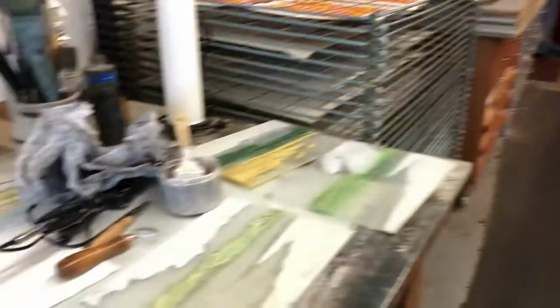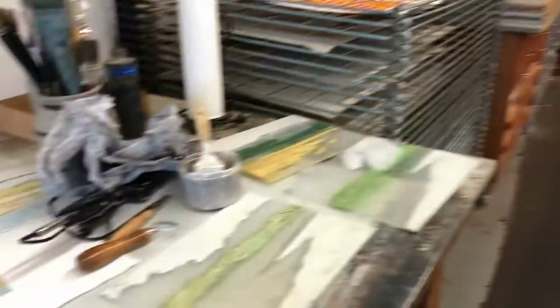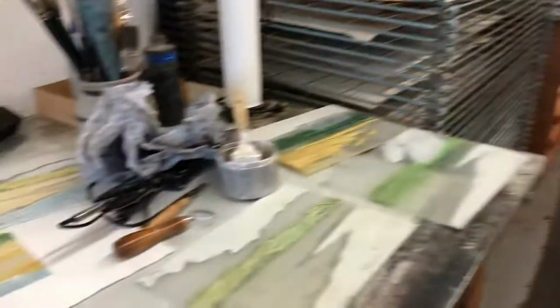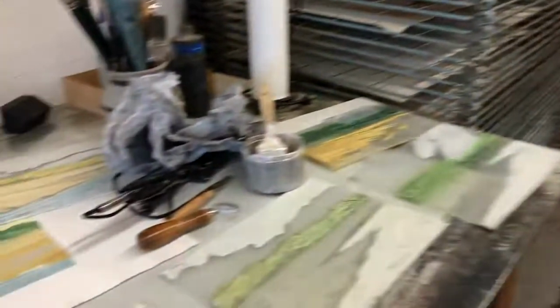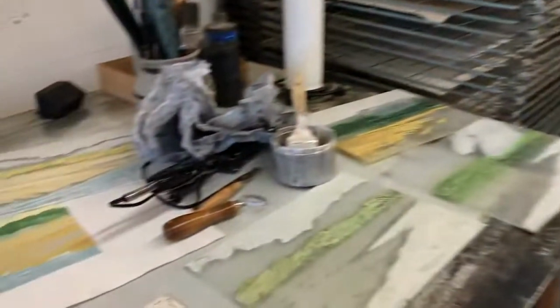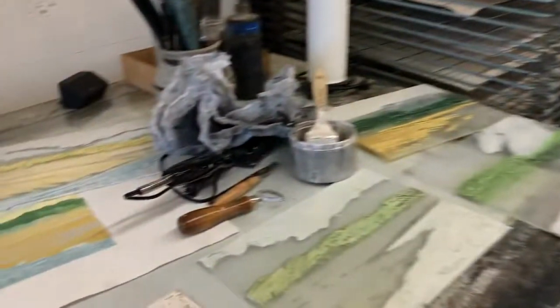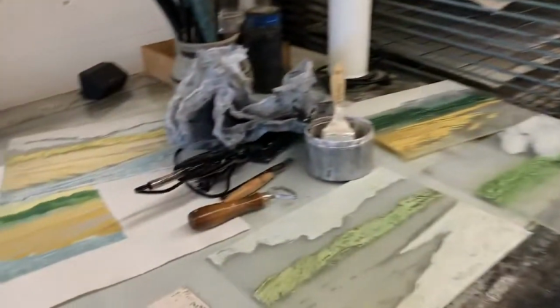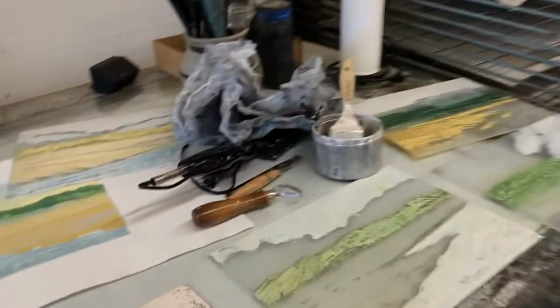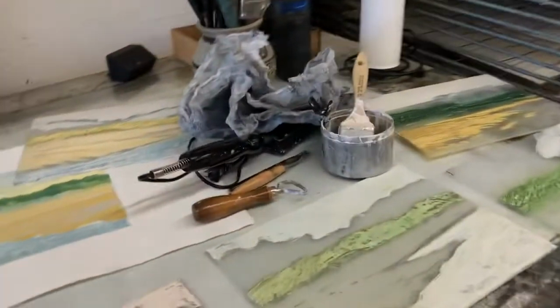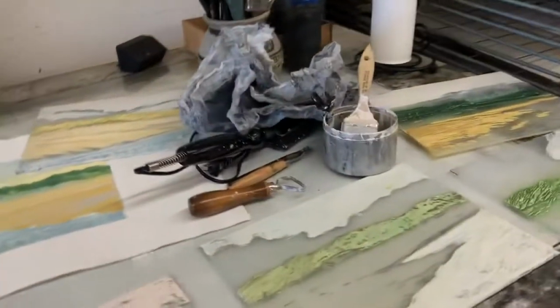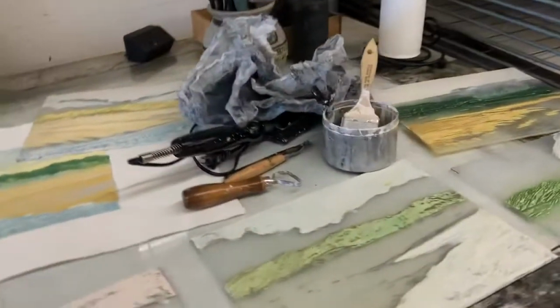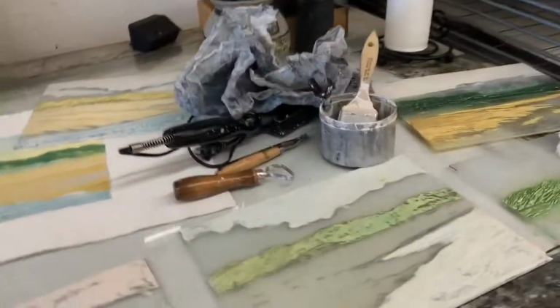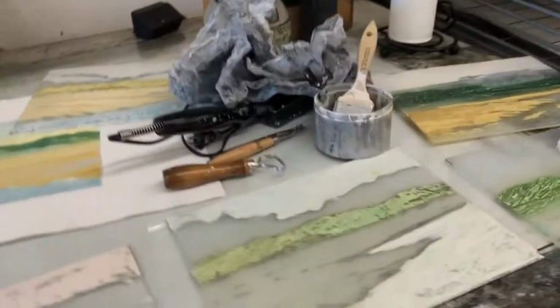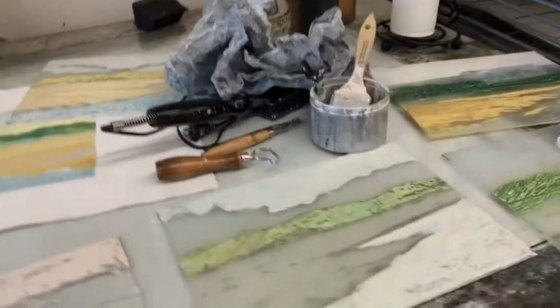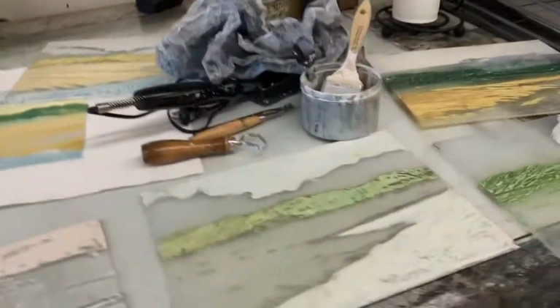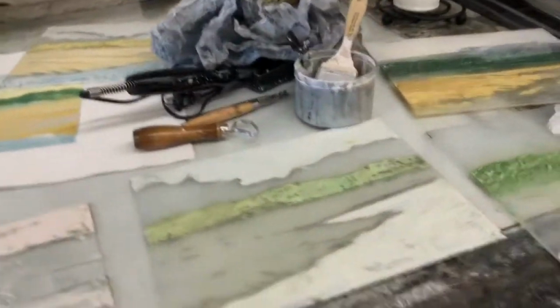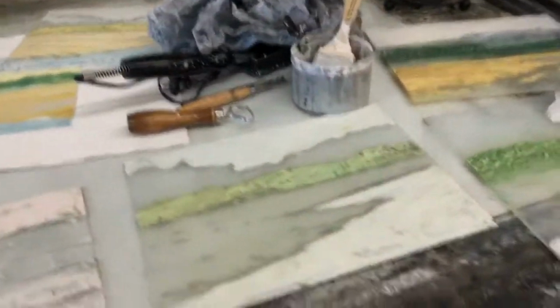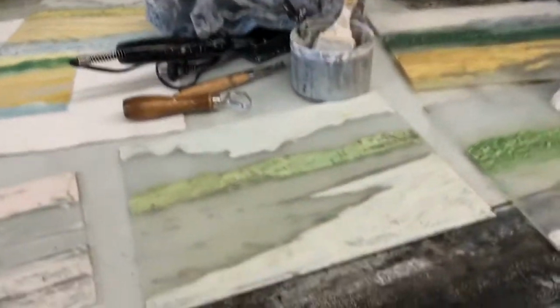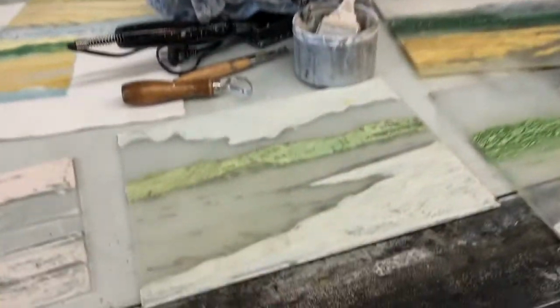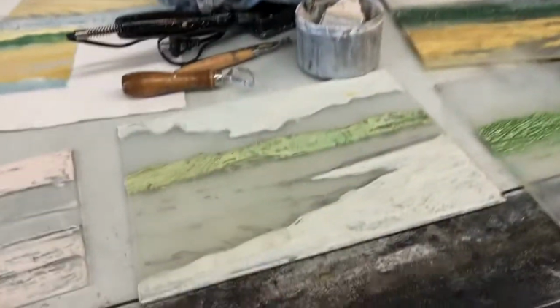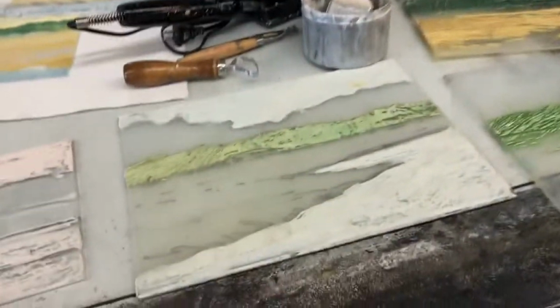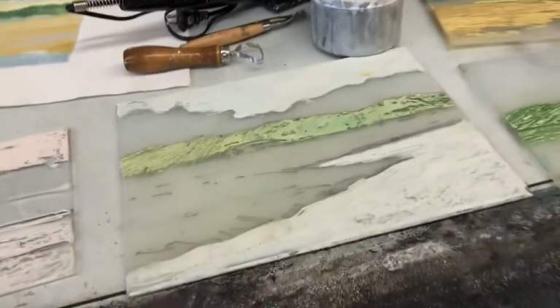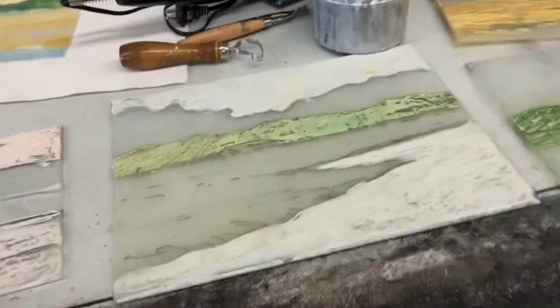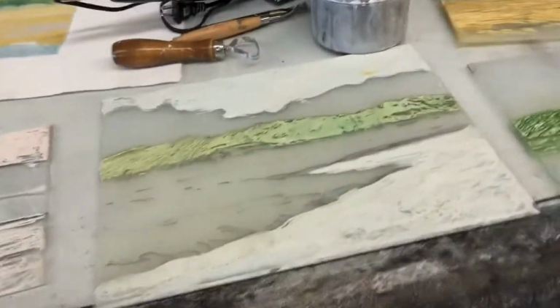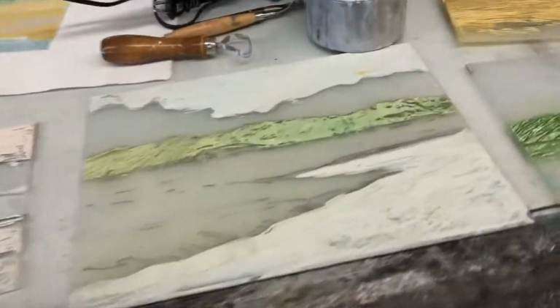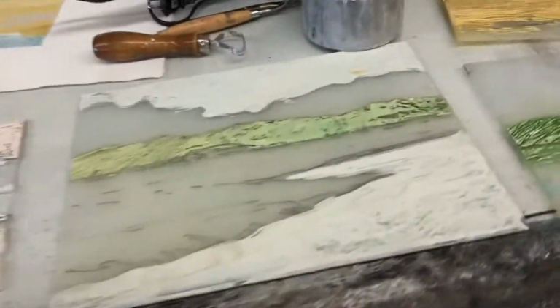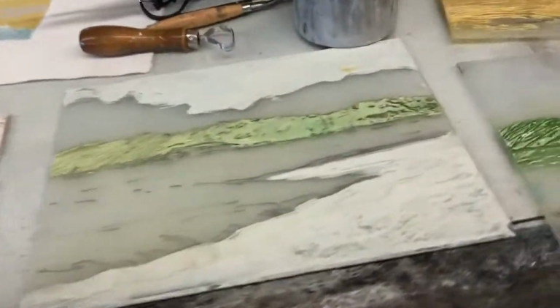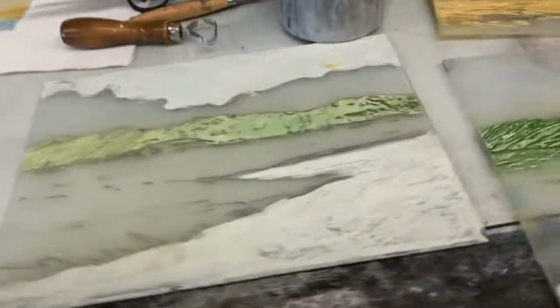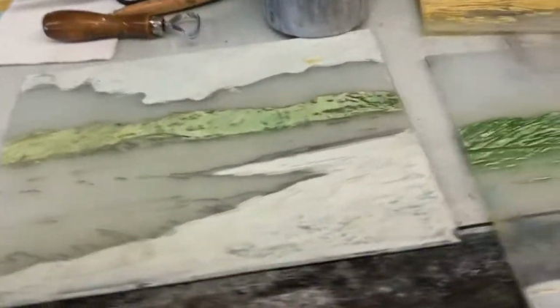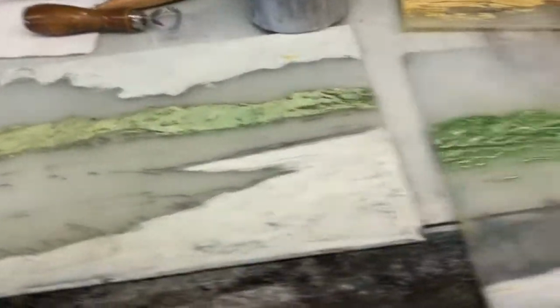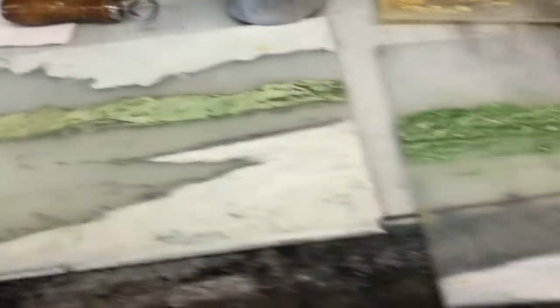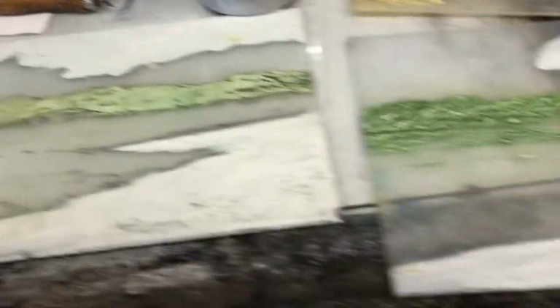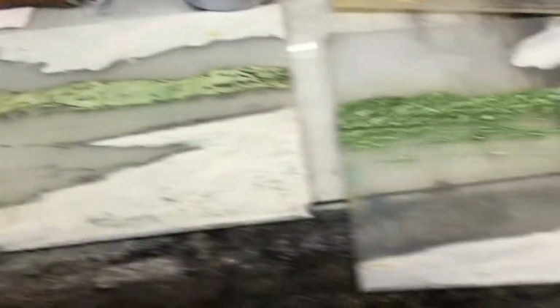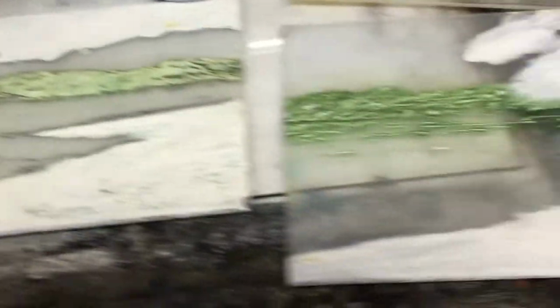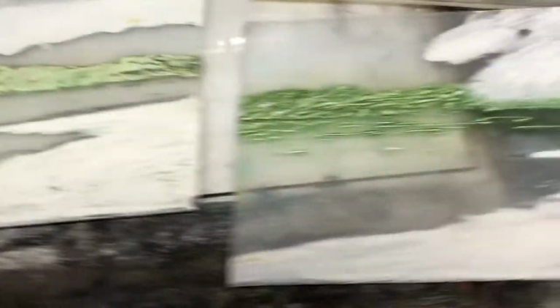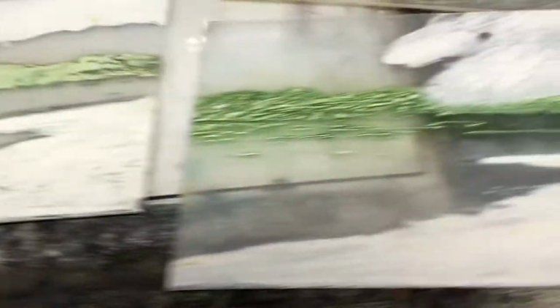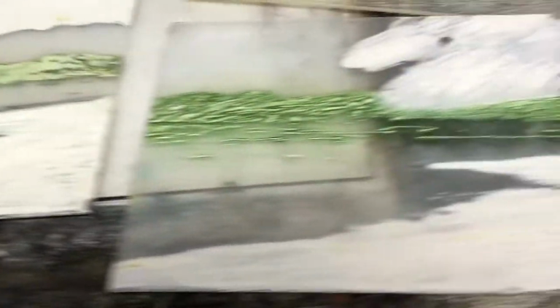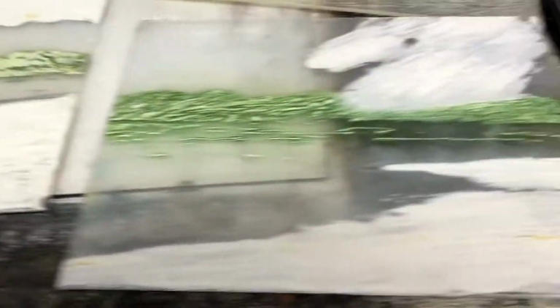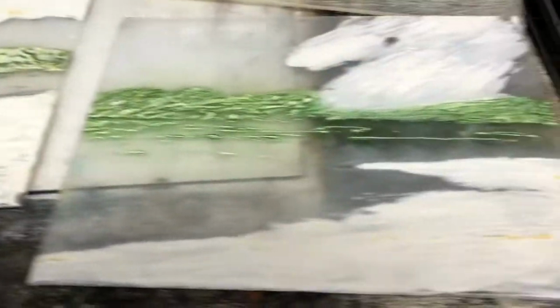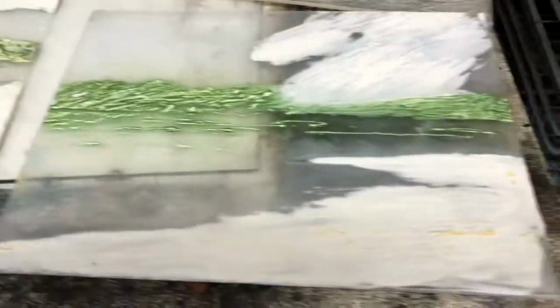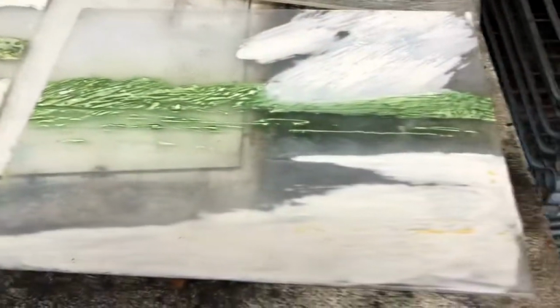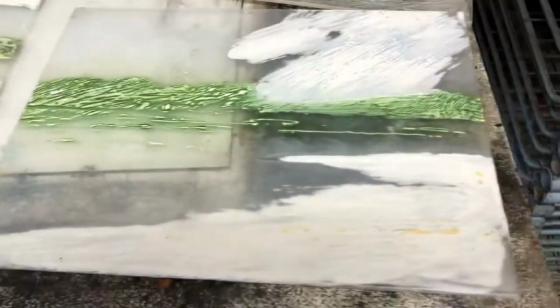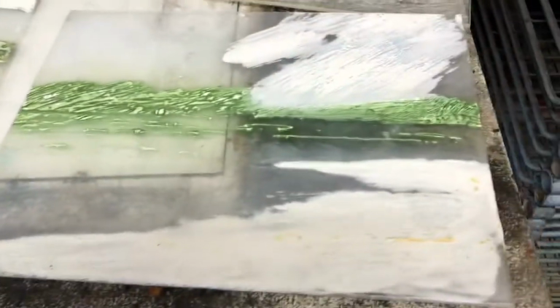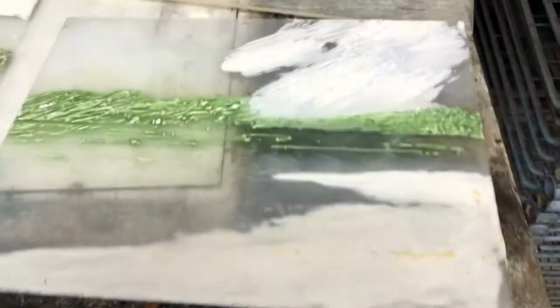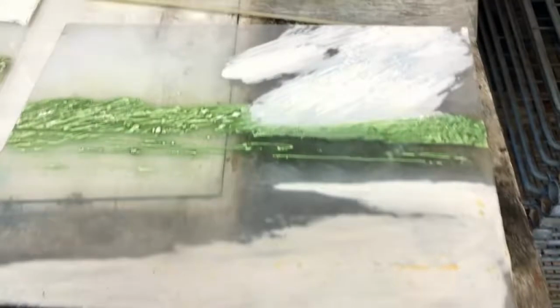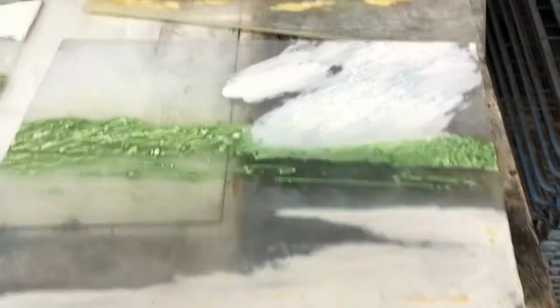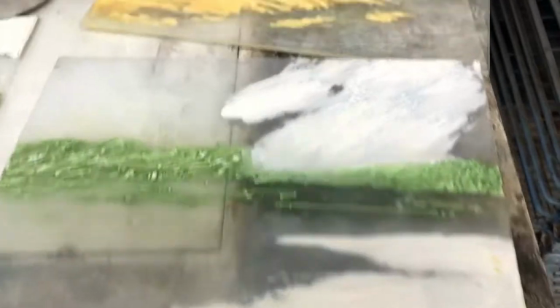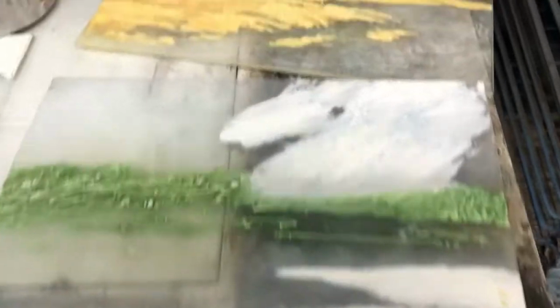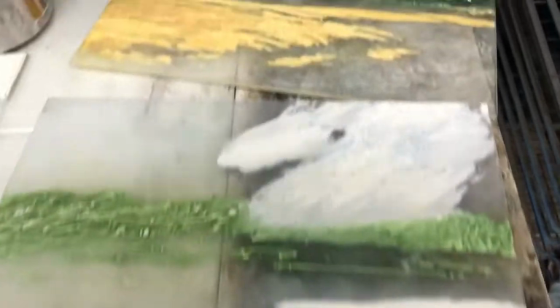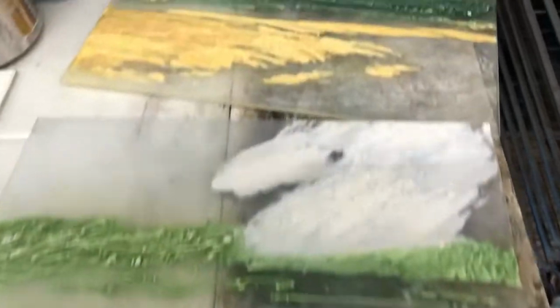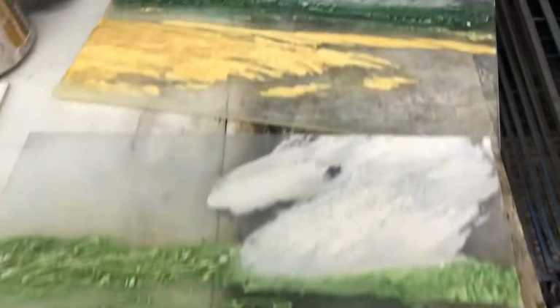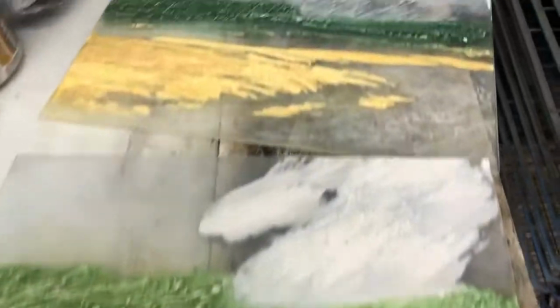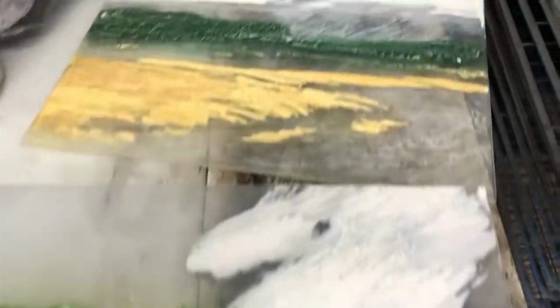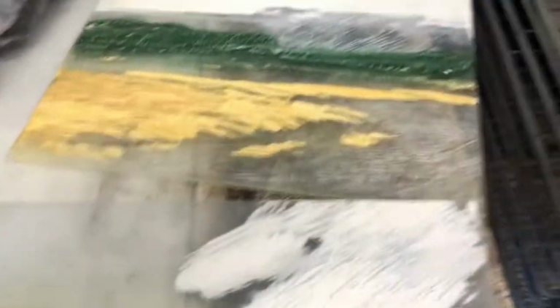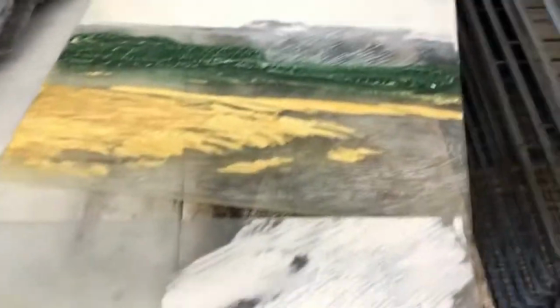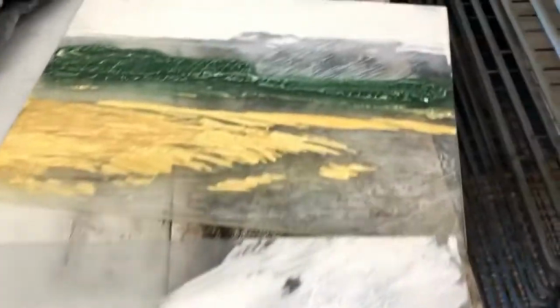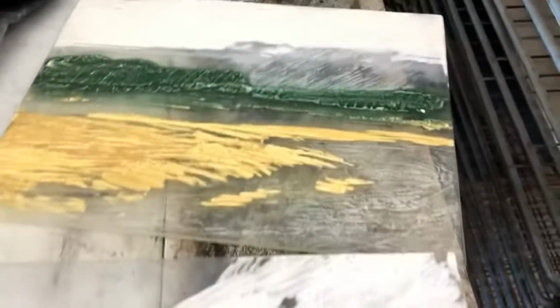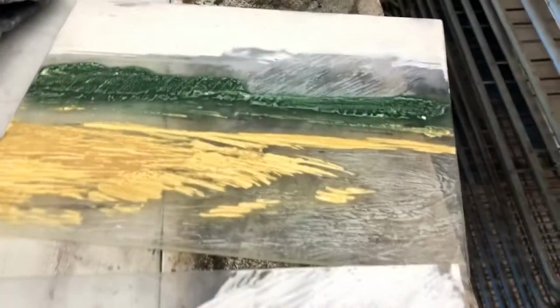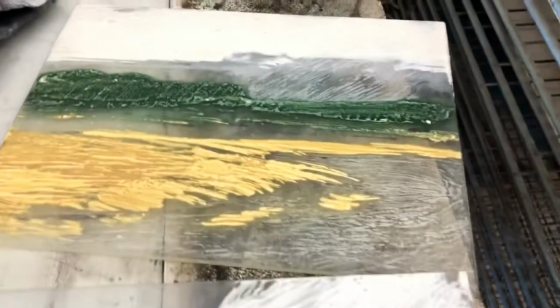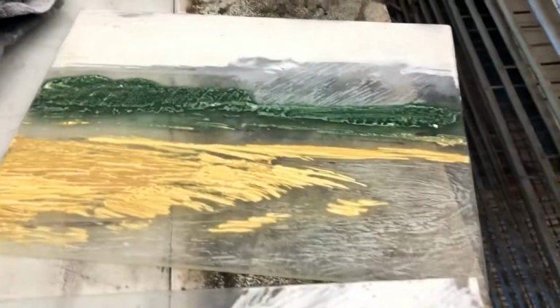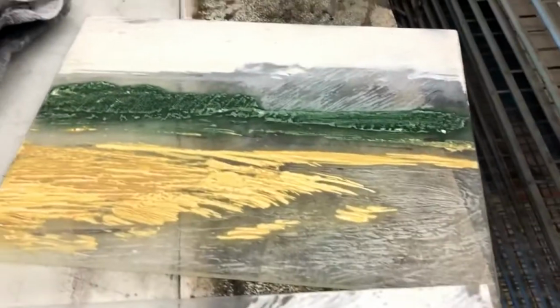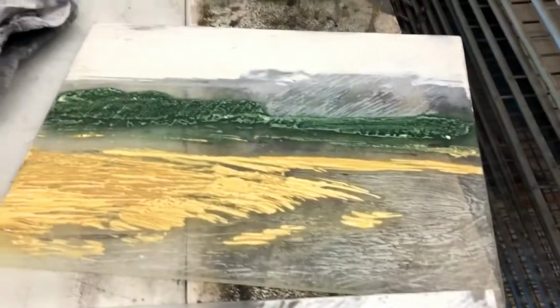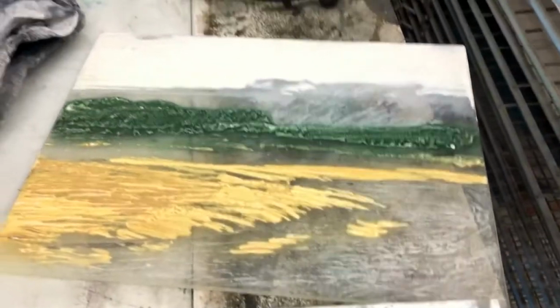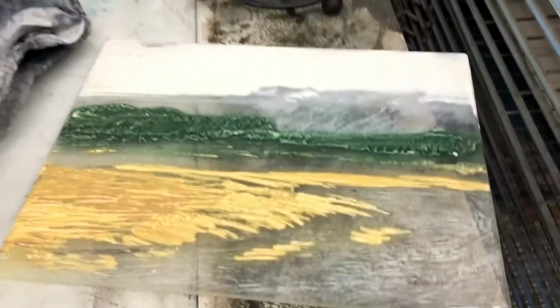A lot of the prints that you see in the show were made from these encaustic calligraph plates.